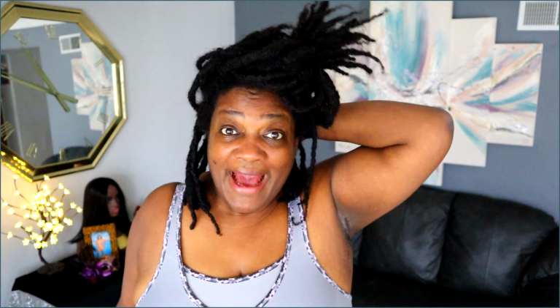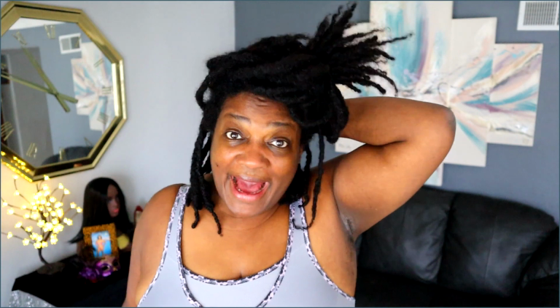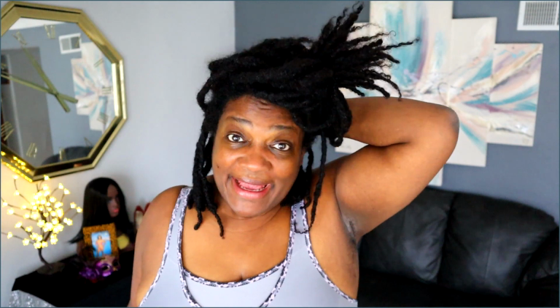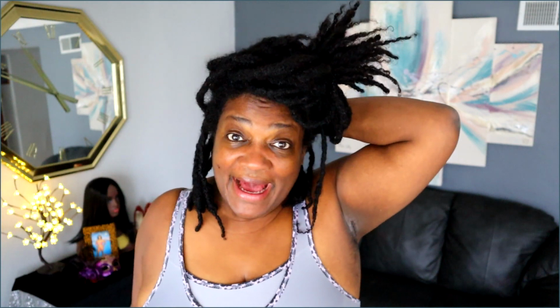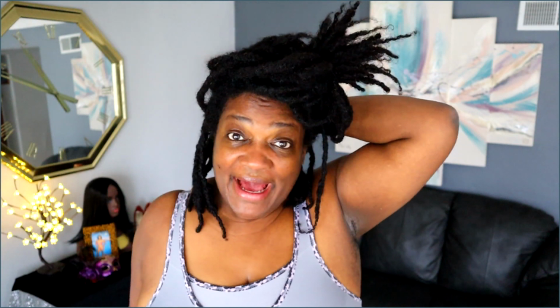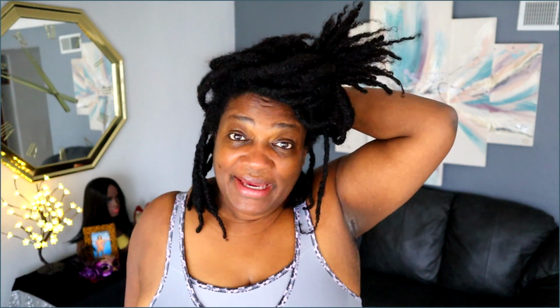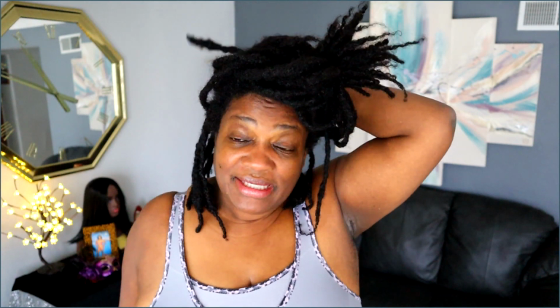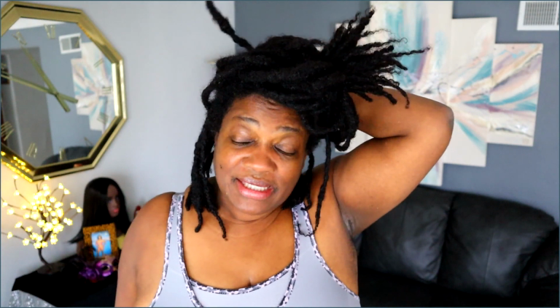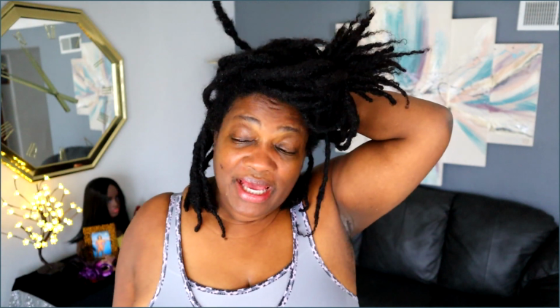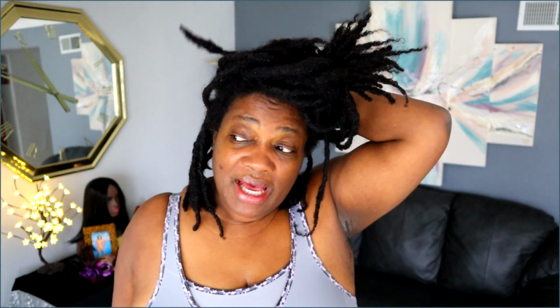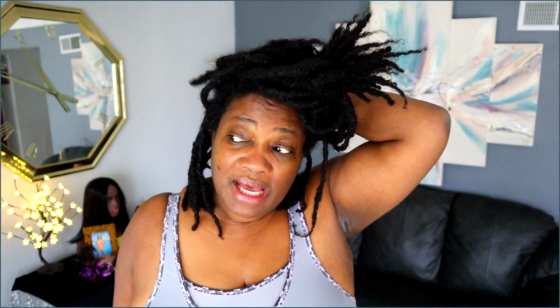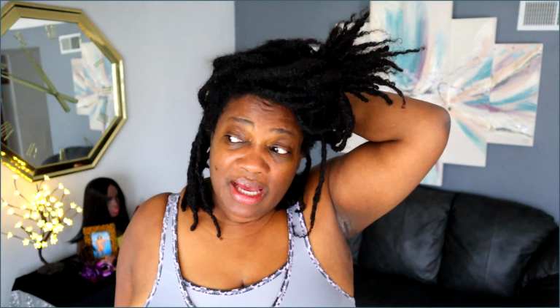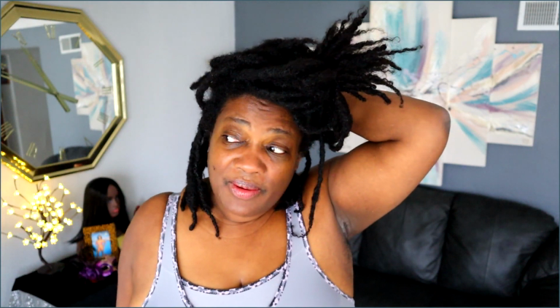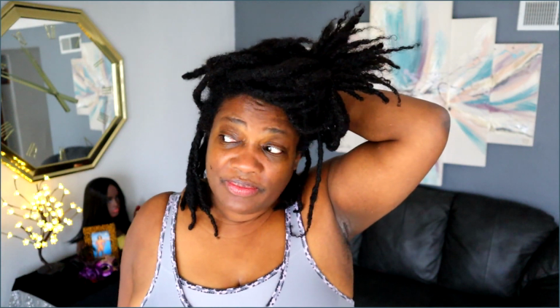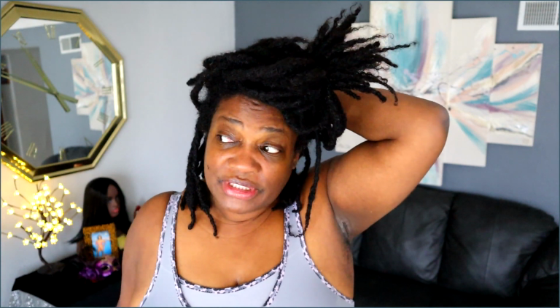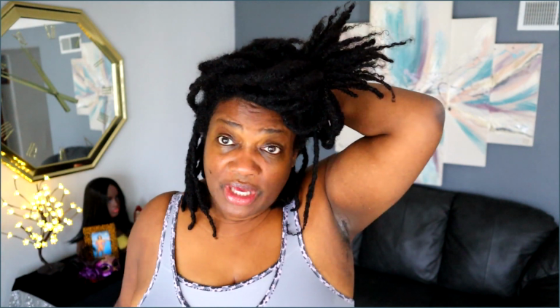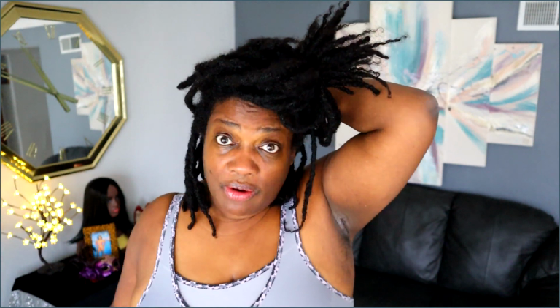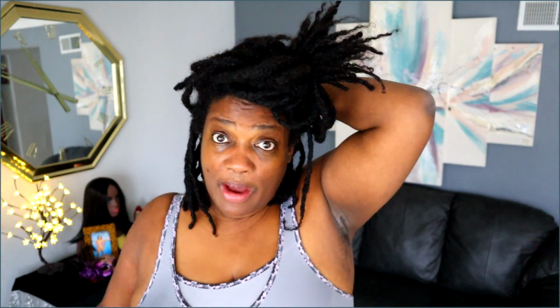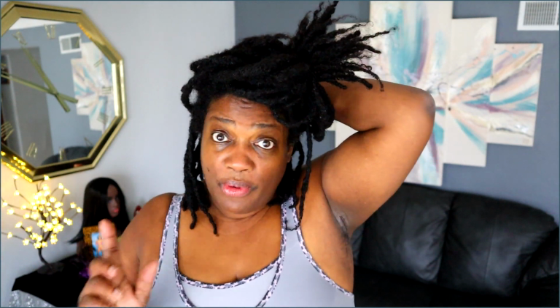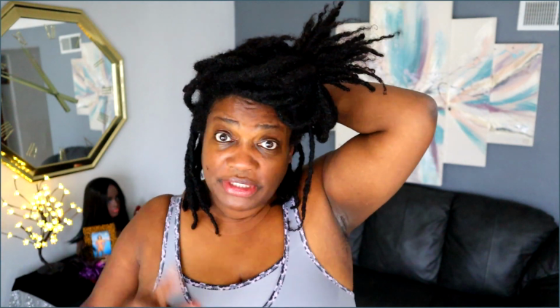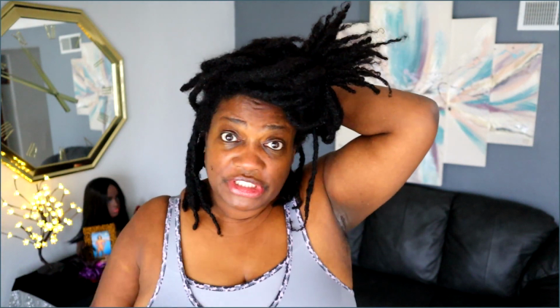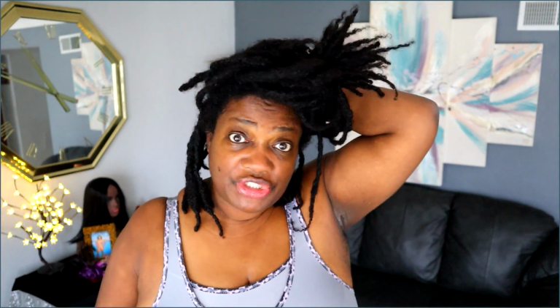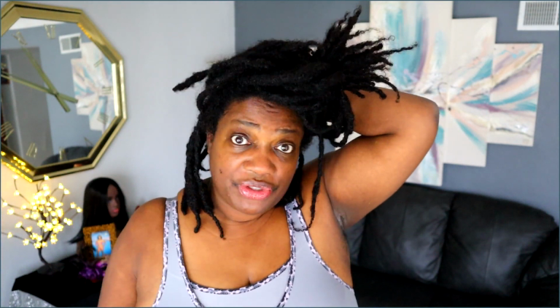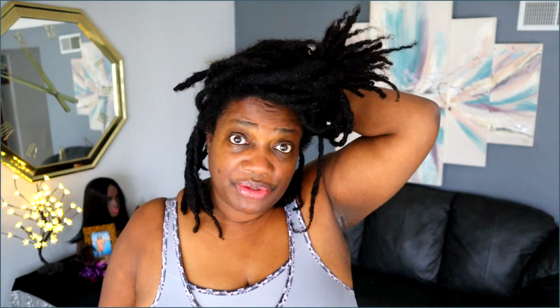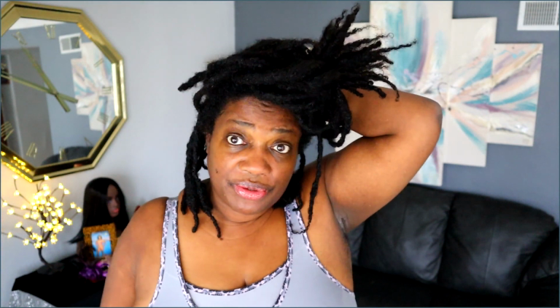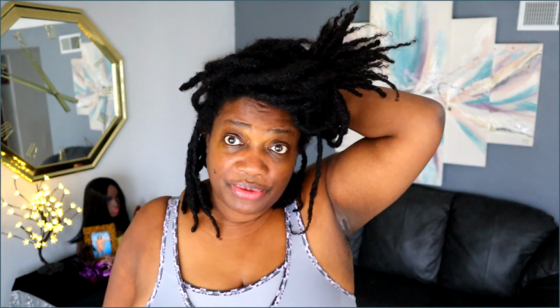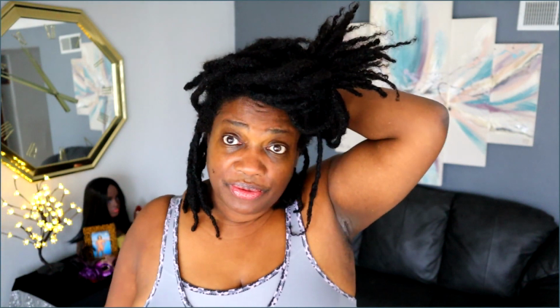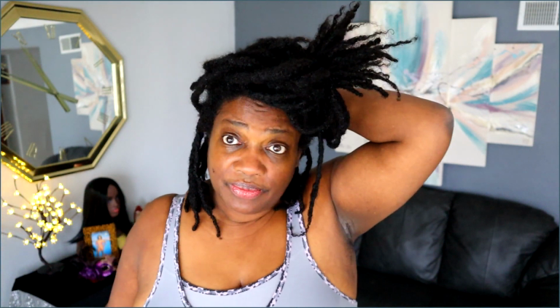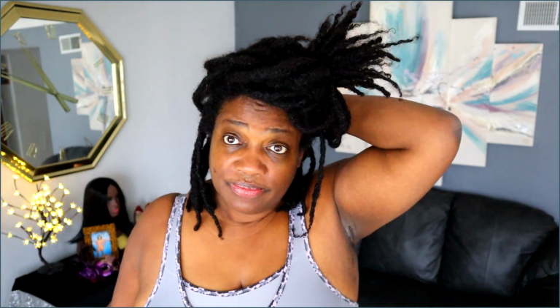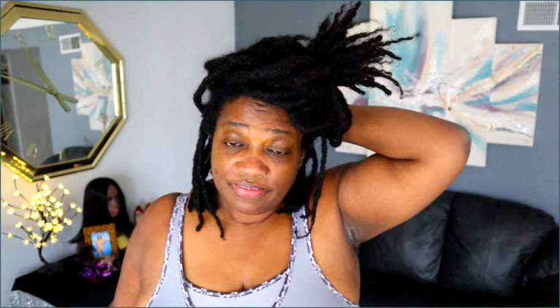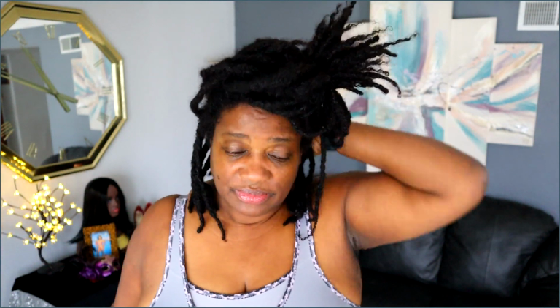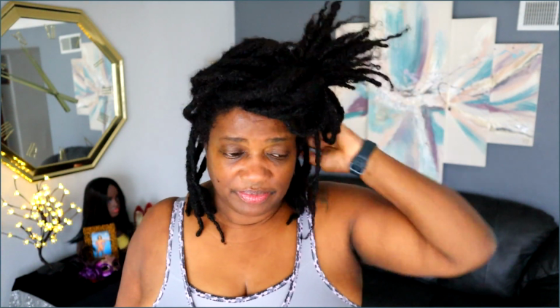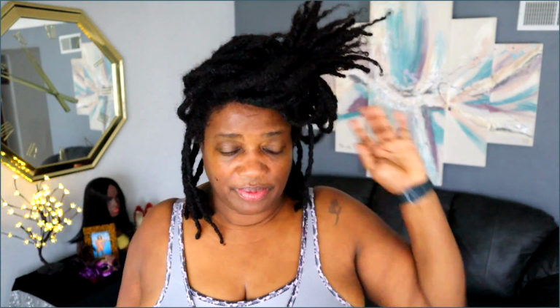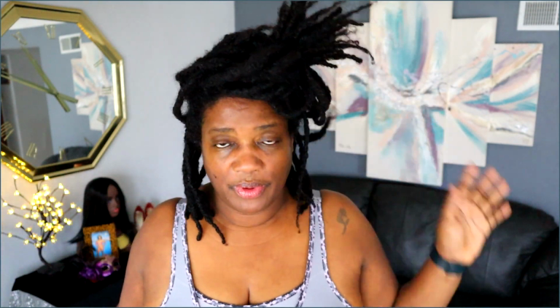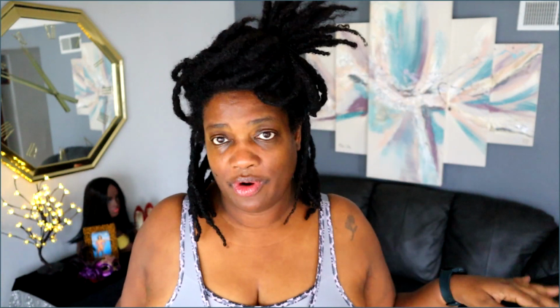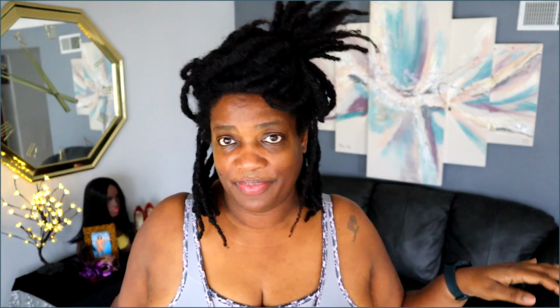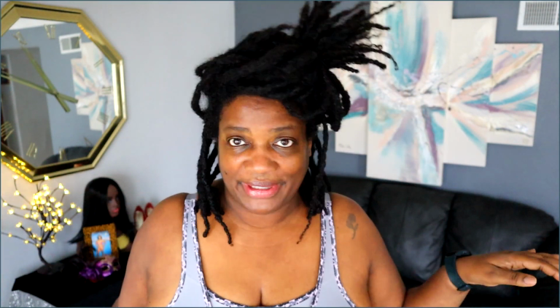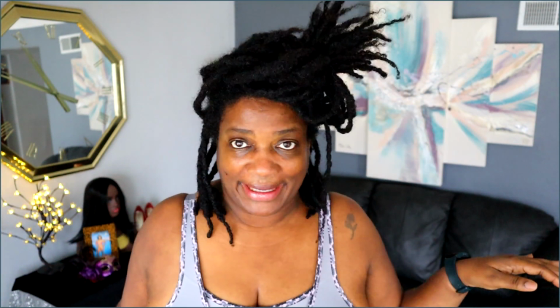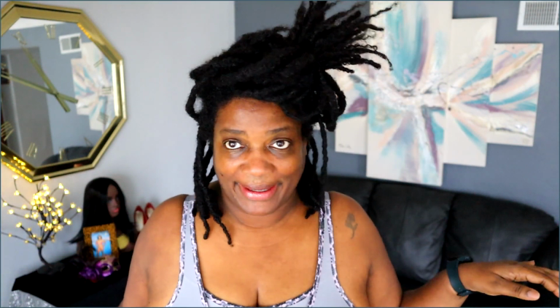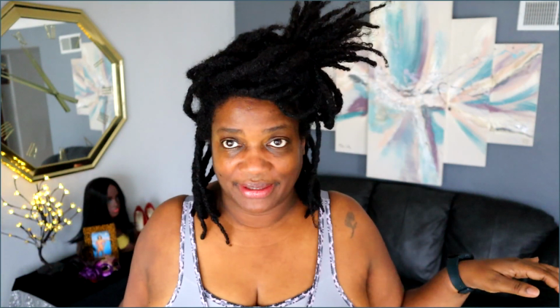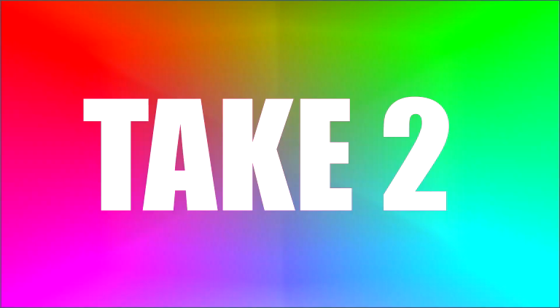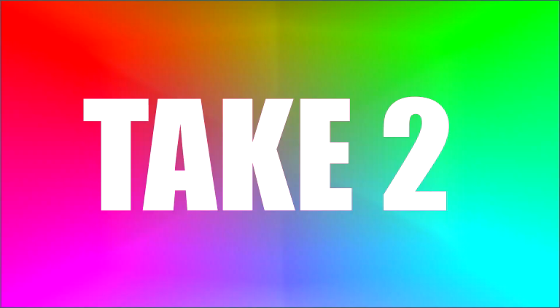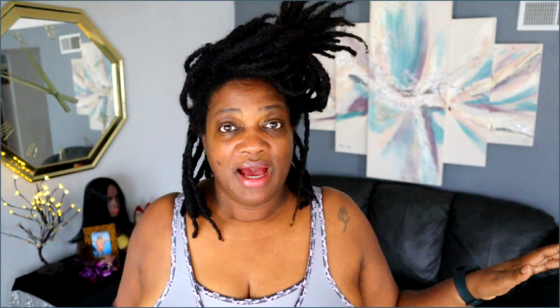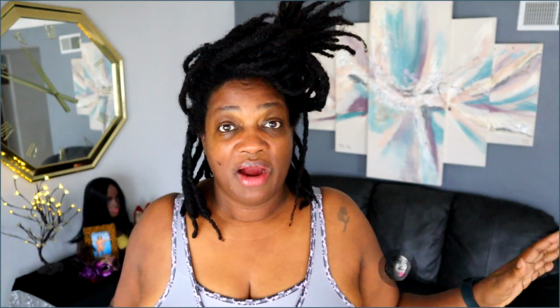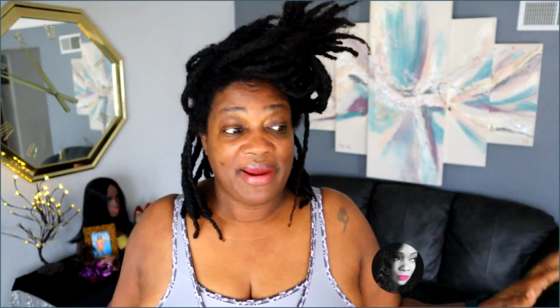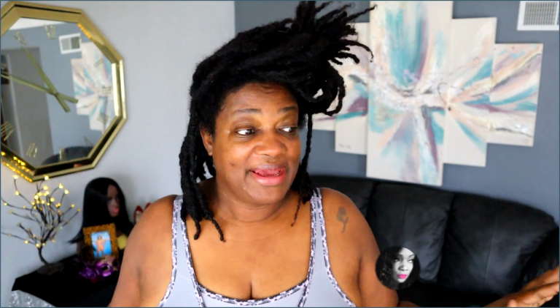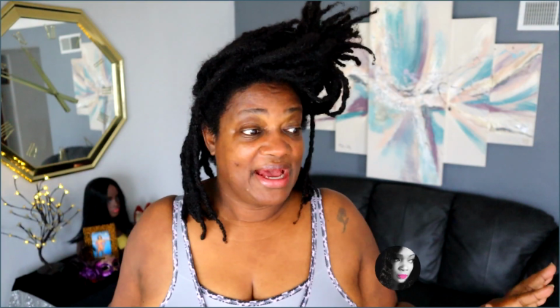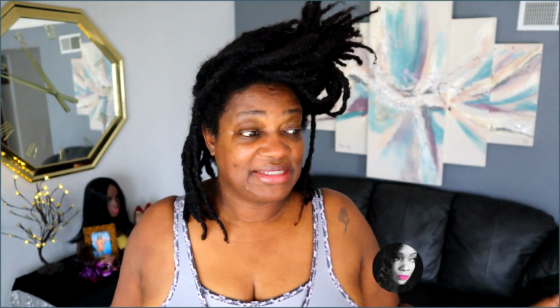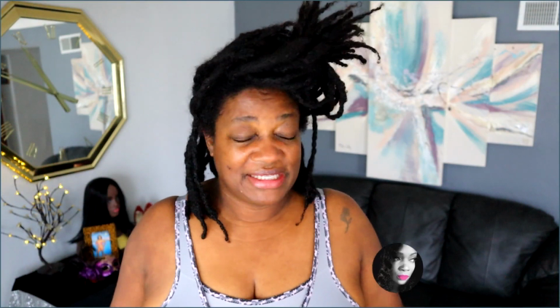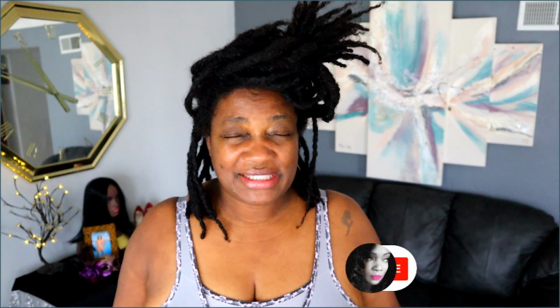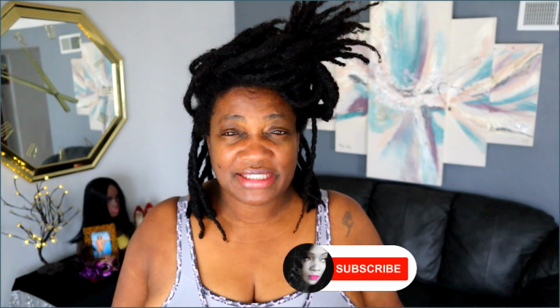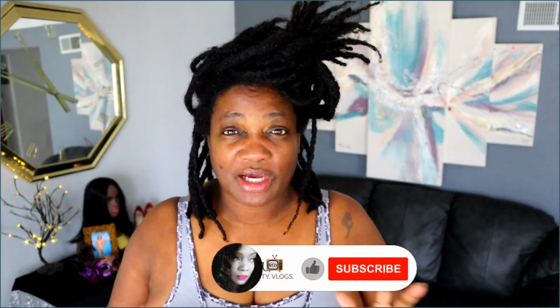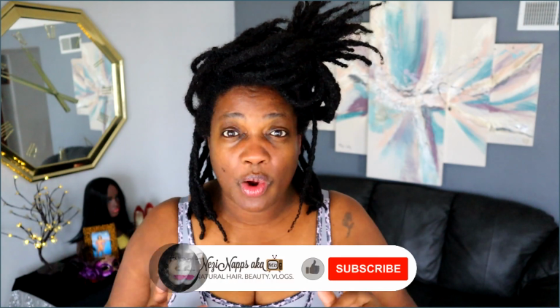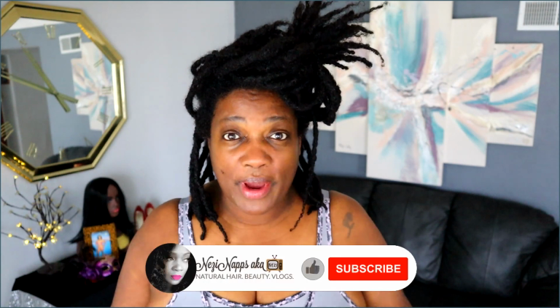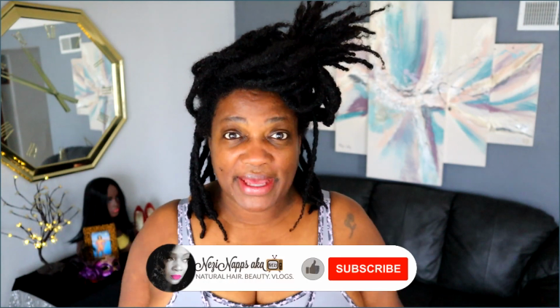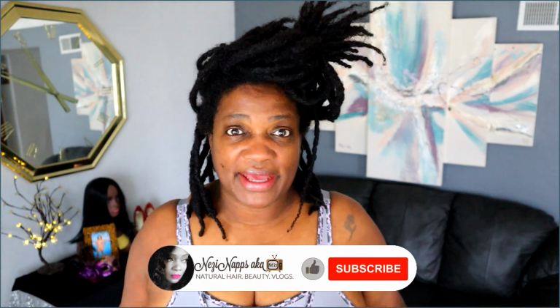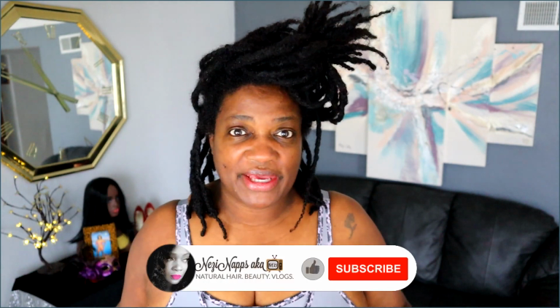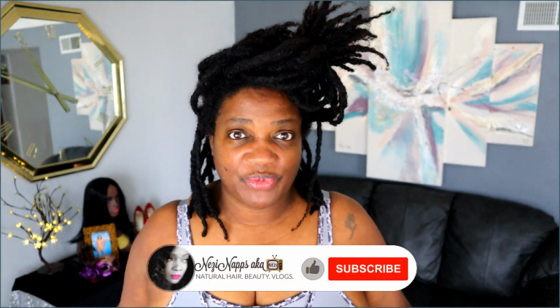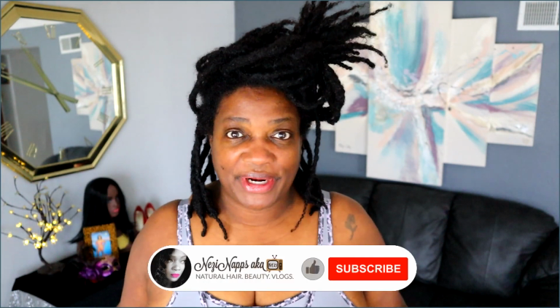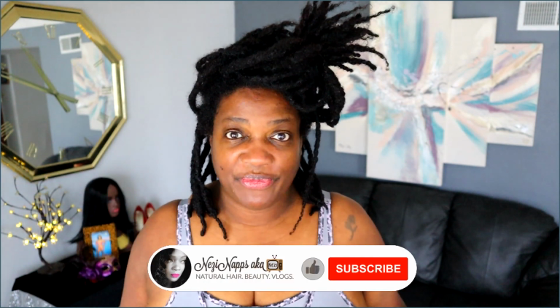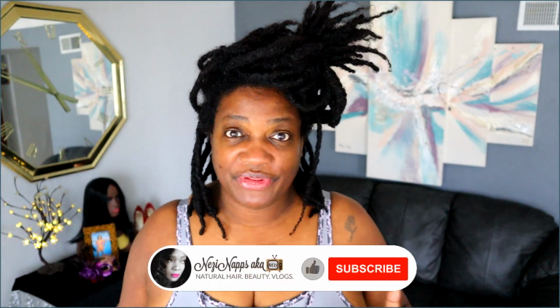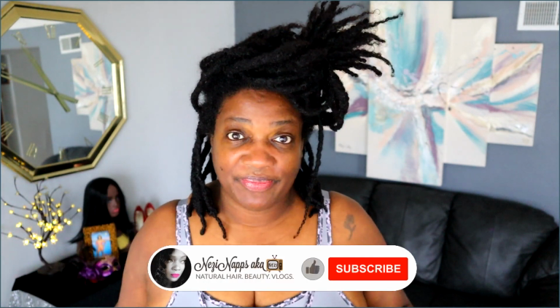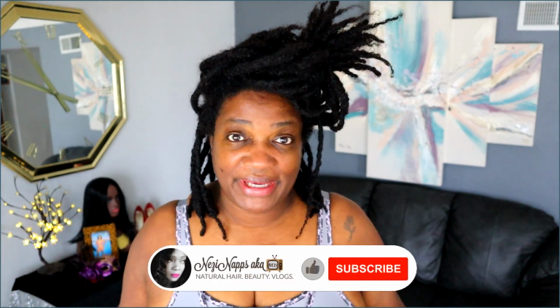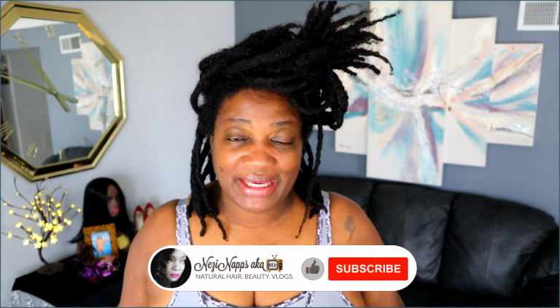Hi guys, so I wanted to show you — alright guys, this is a quick get ready with me.